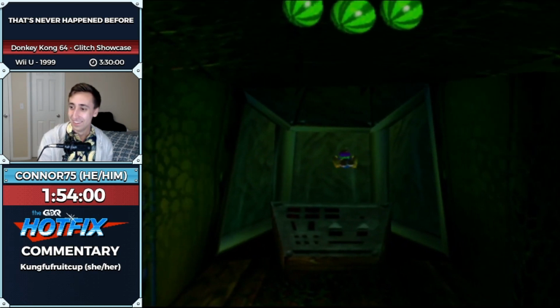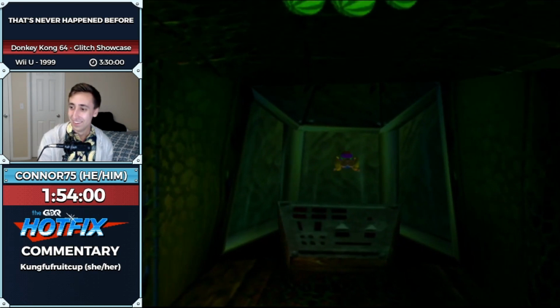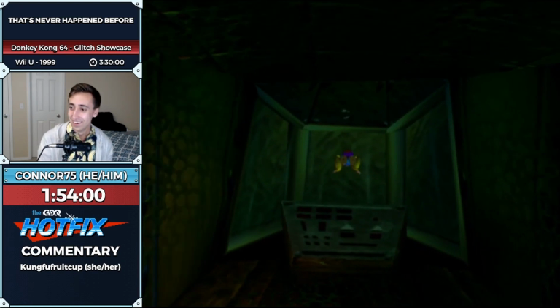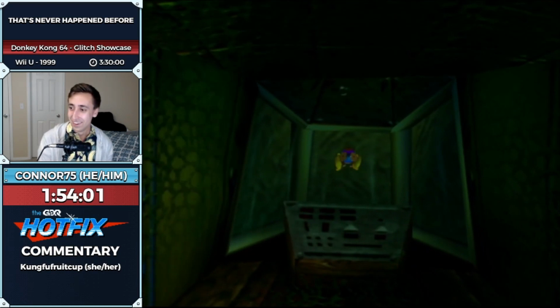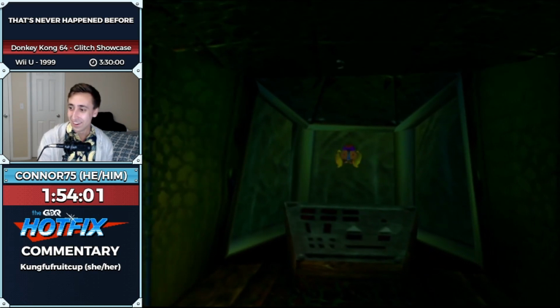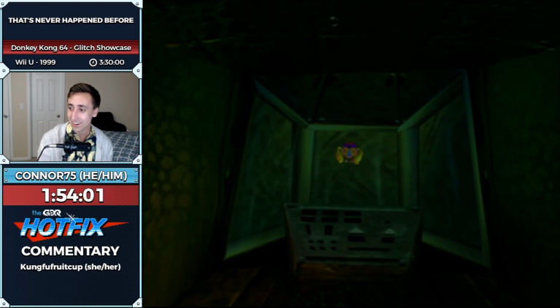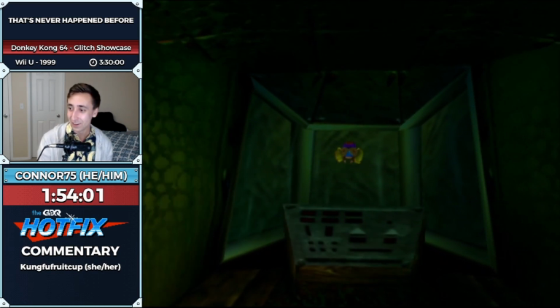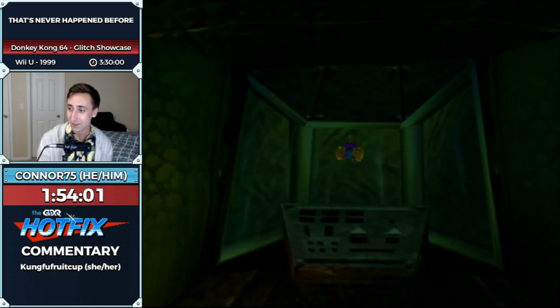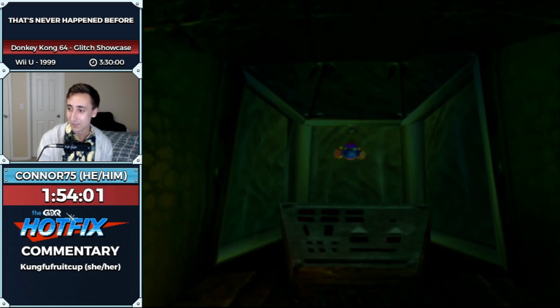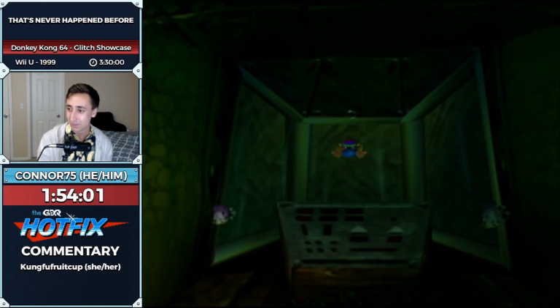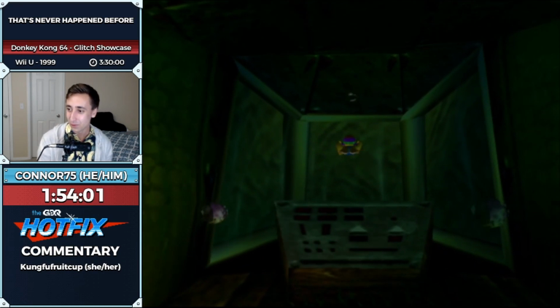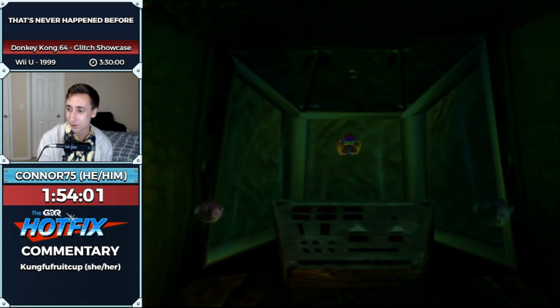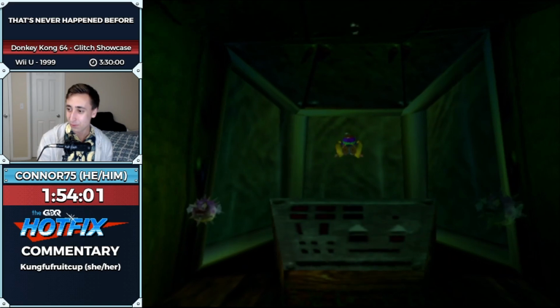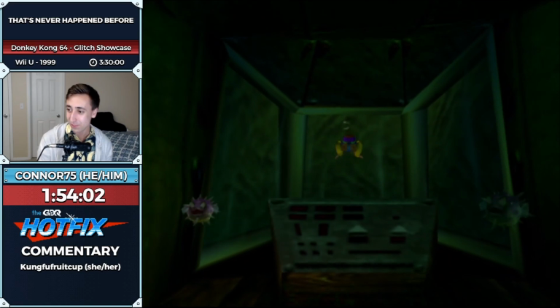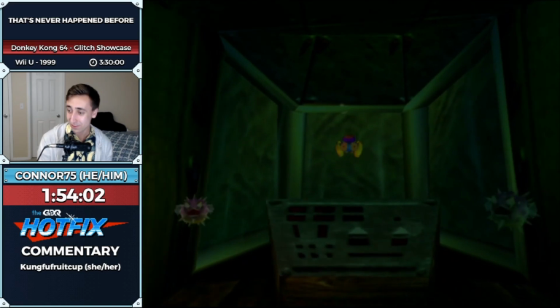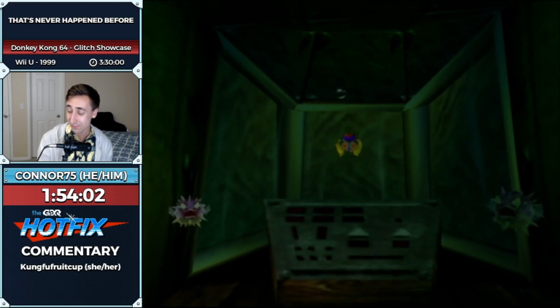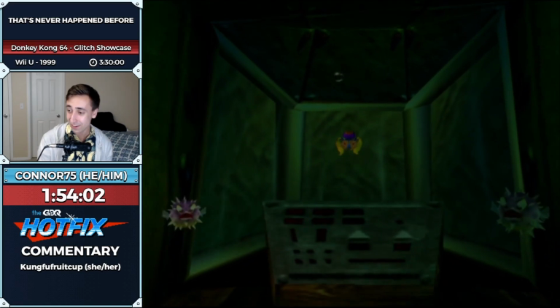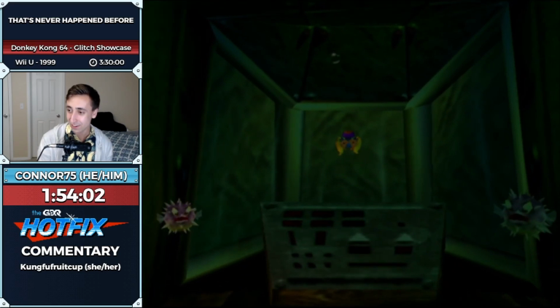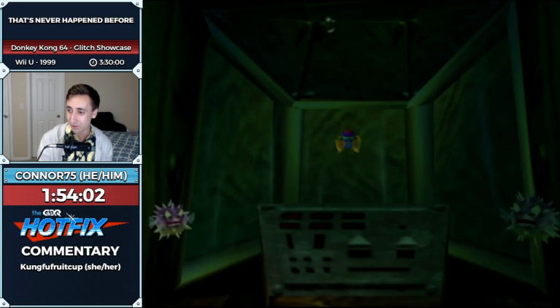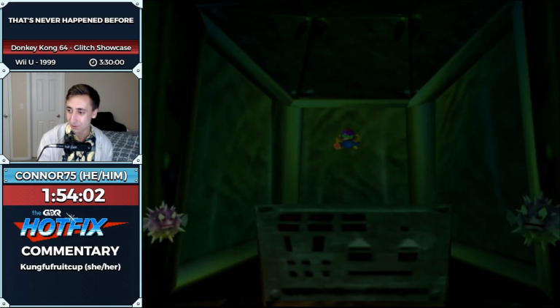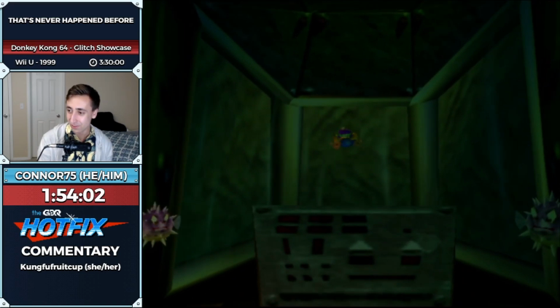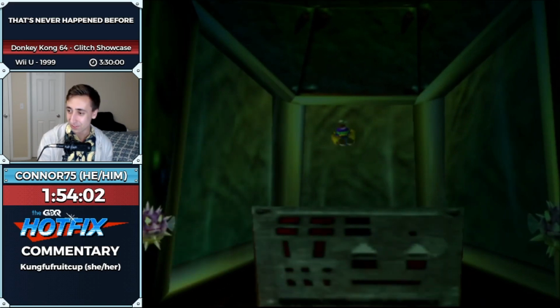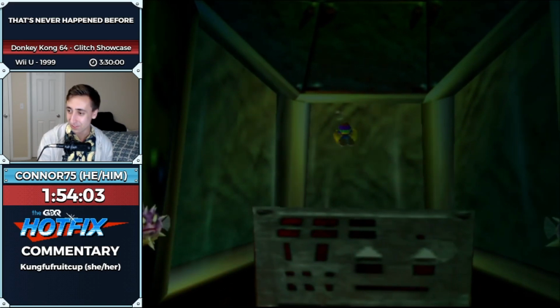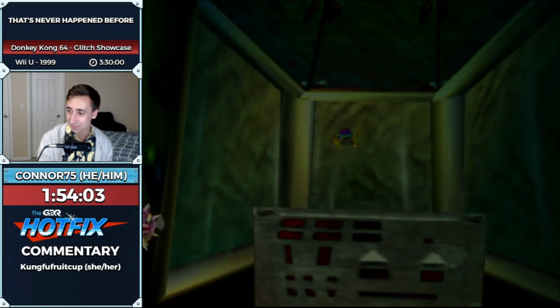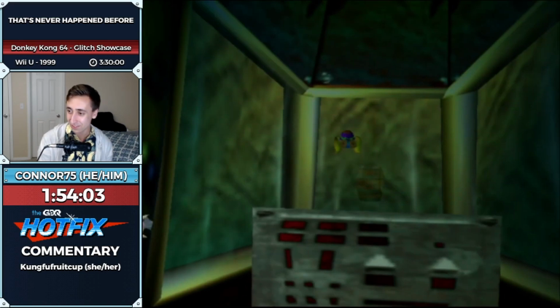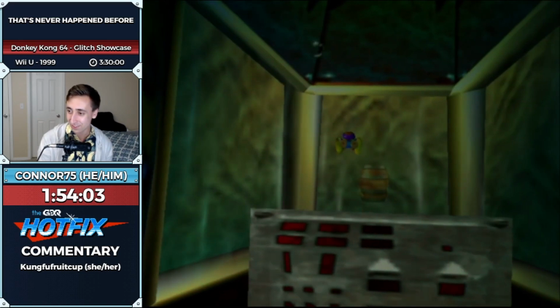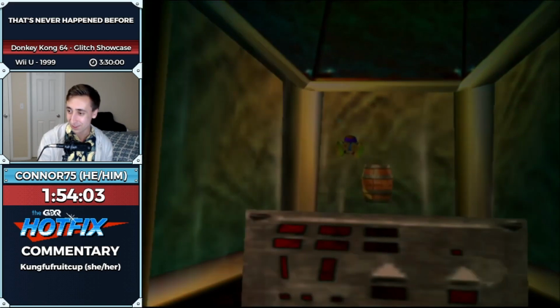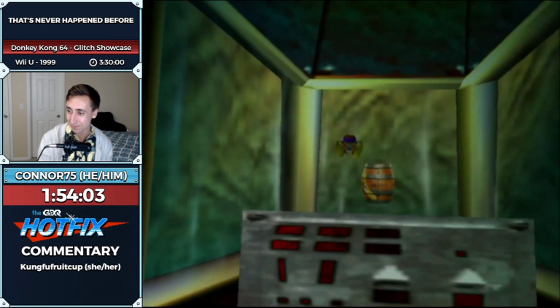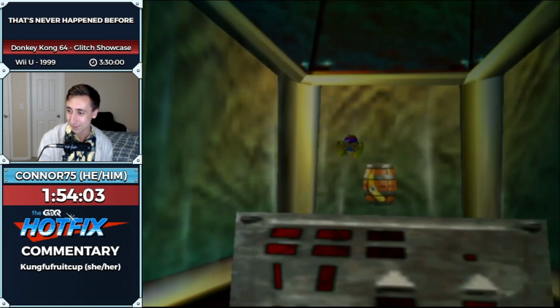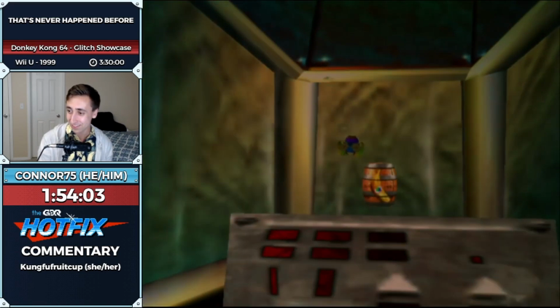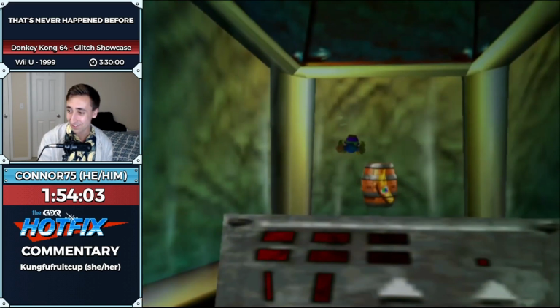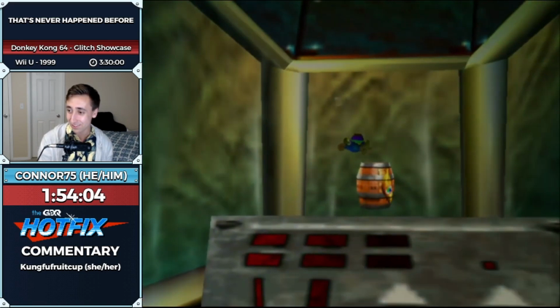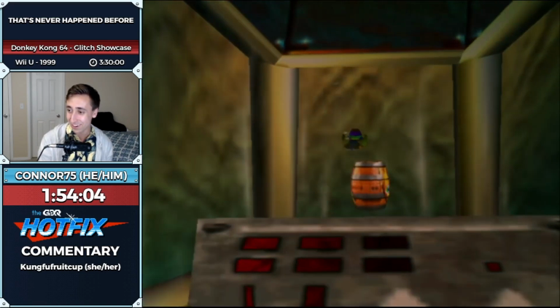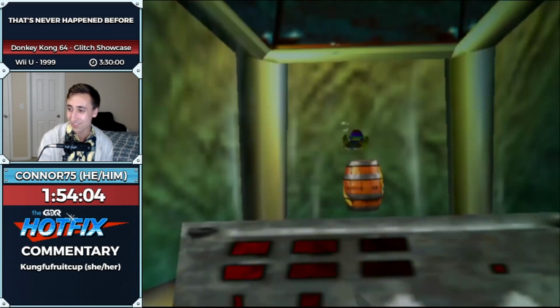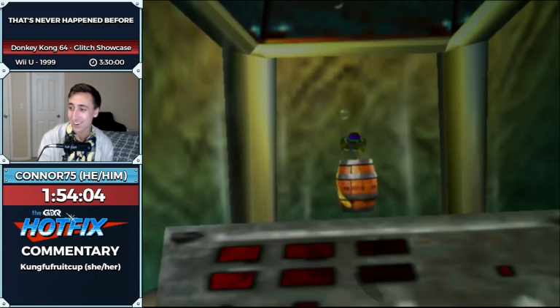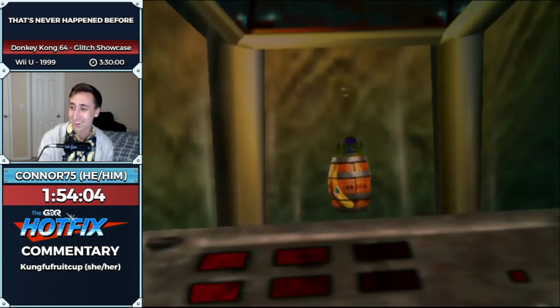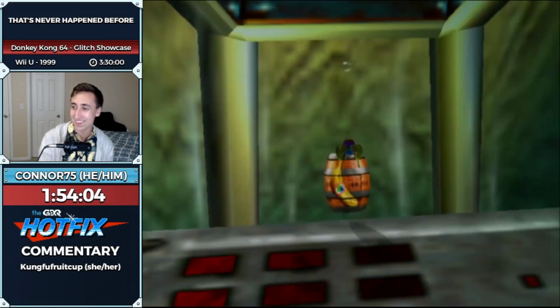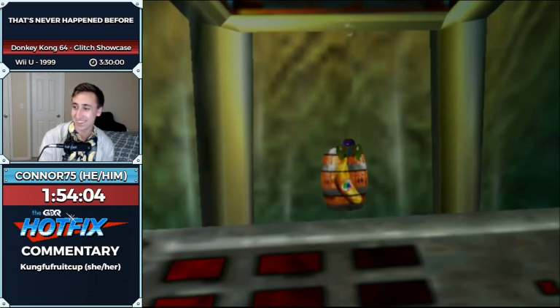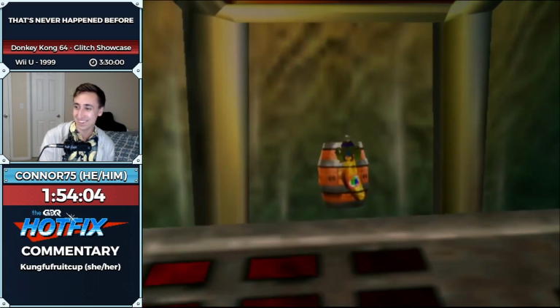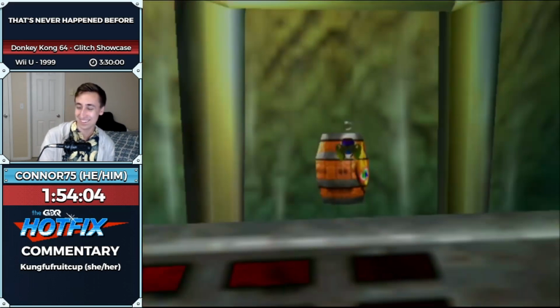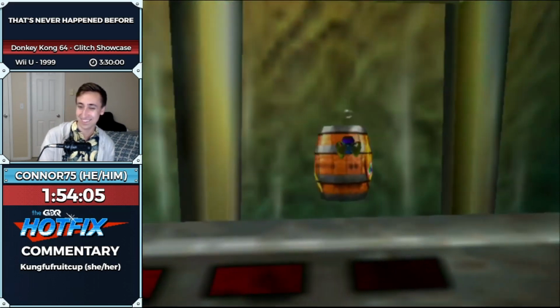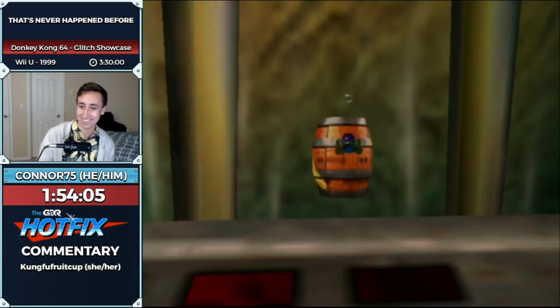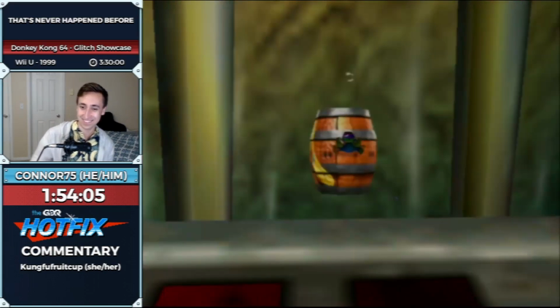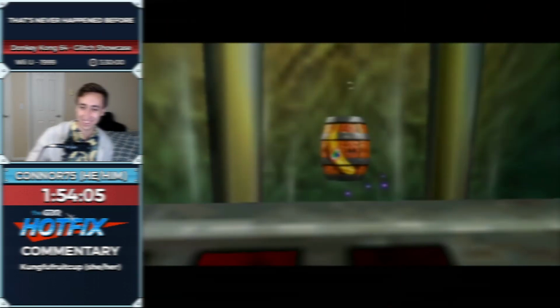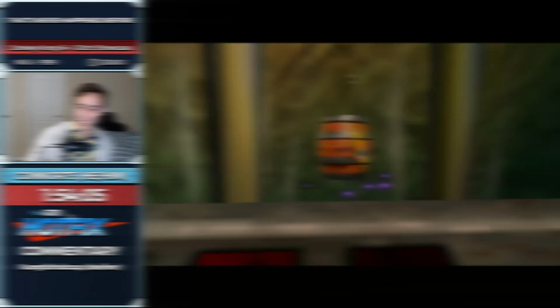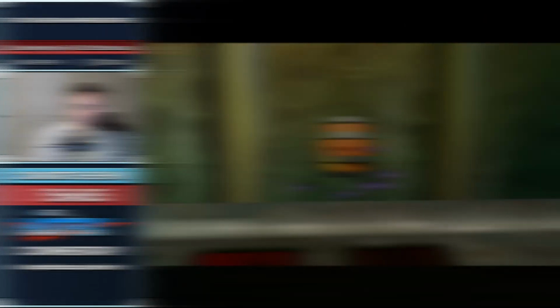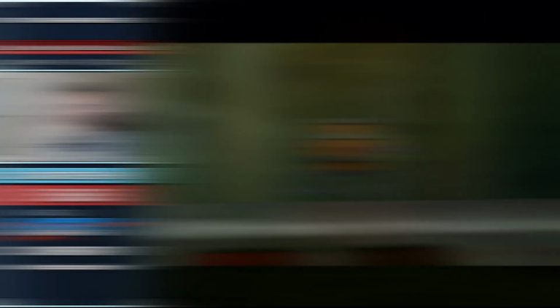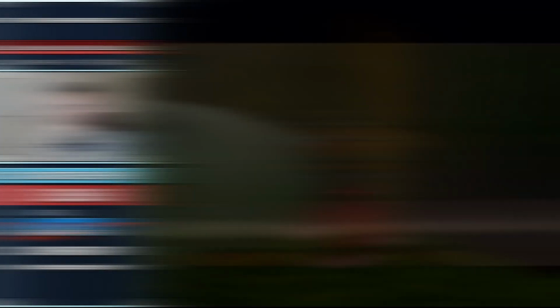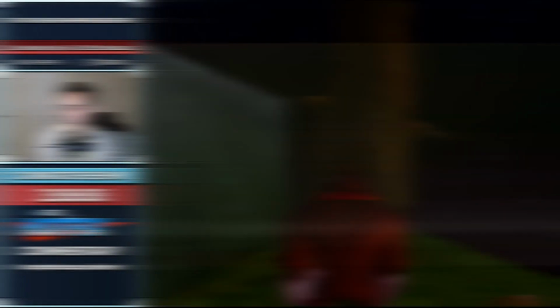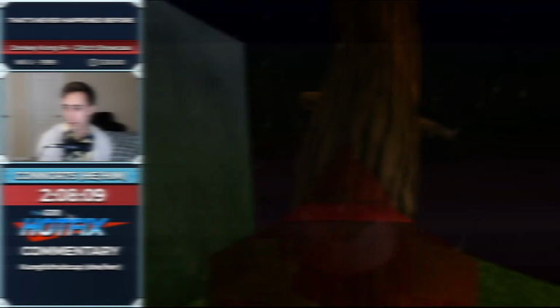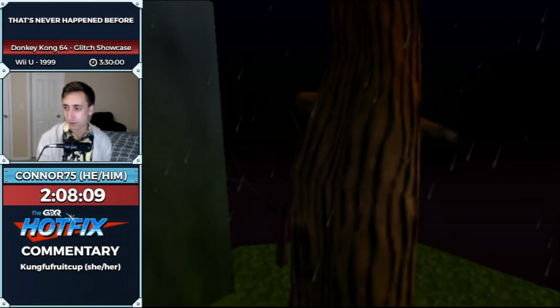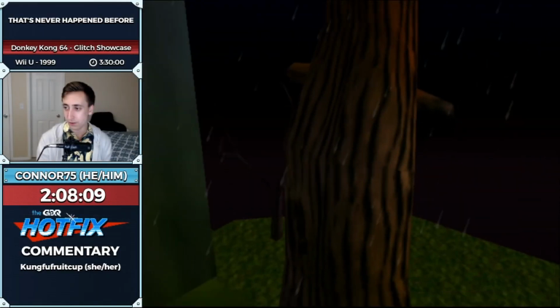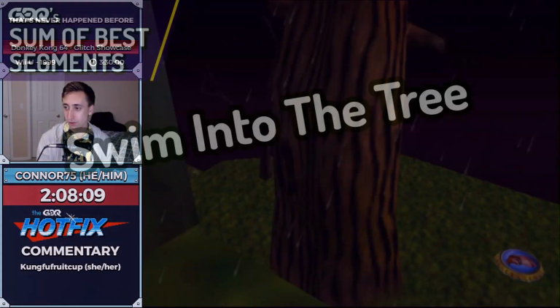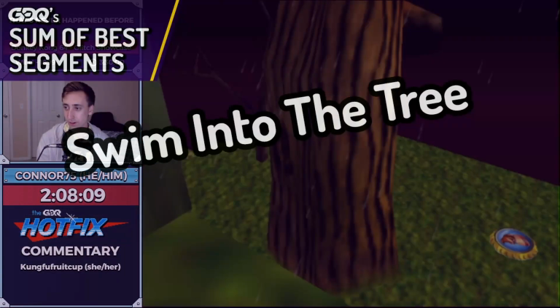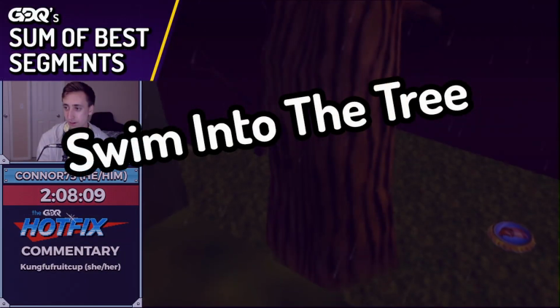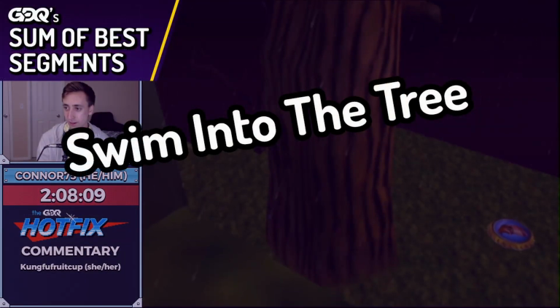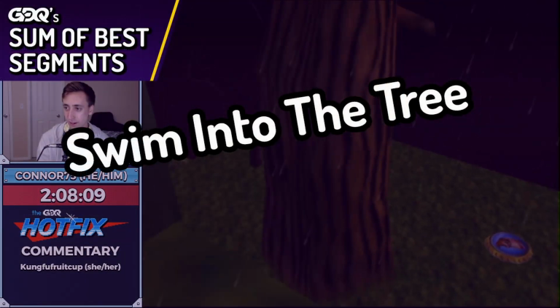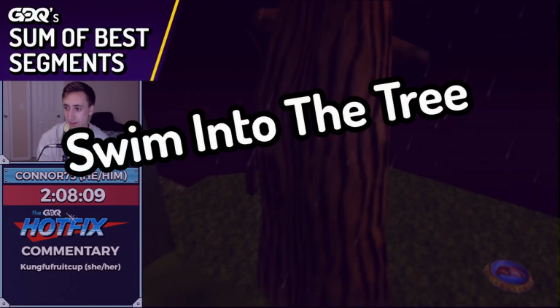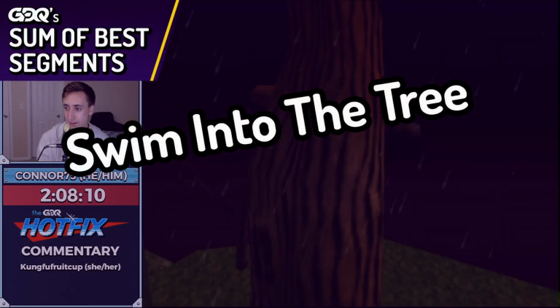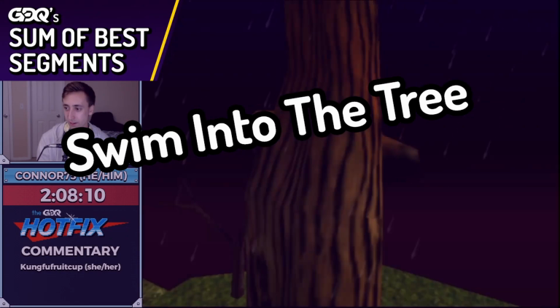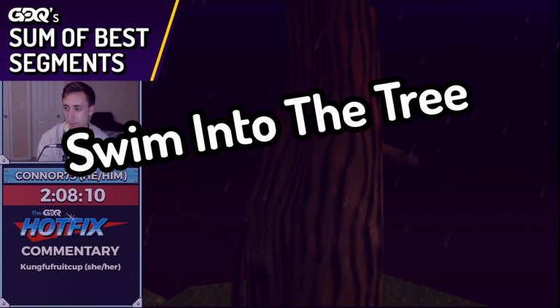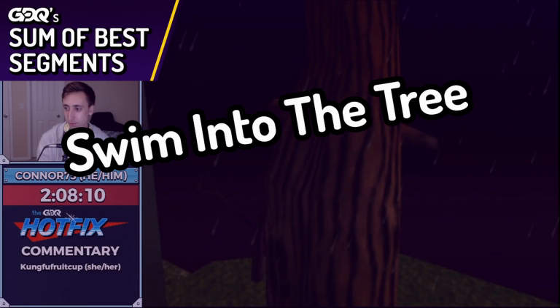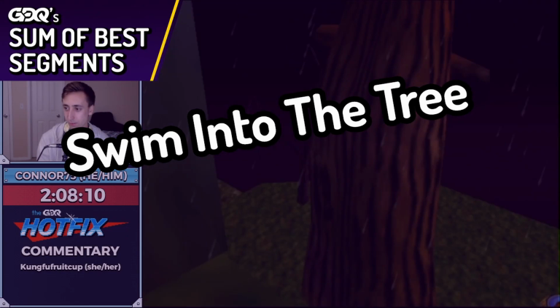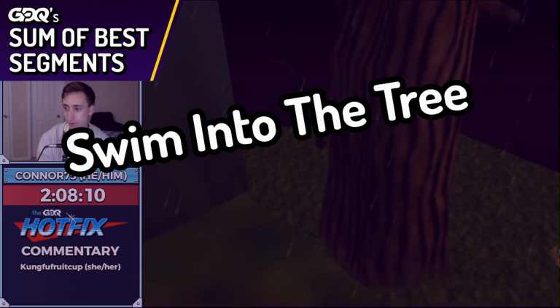And then you can clip through the bottom there into the submarine. Hopefully this isn't getting old — it's just clipping through every single thing. We need to enter the tree to get DK's blueprint.